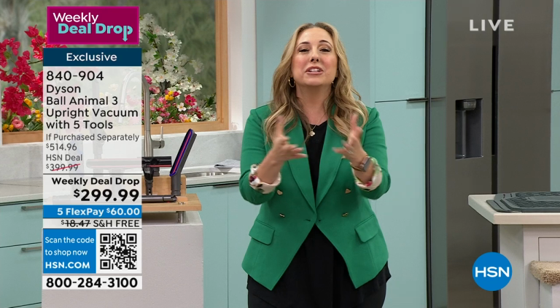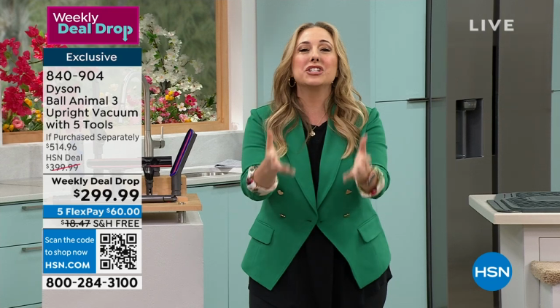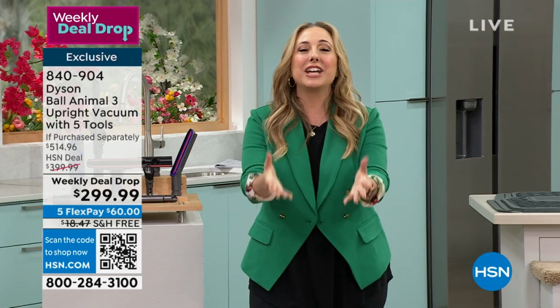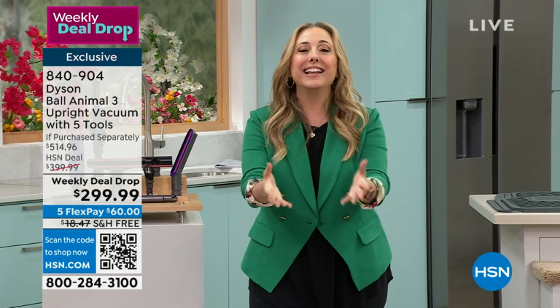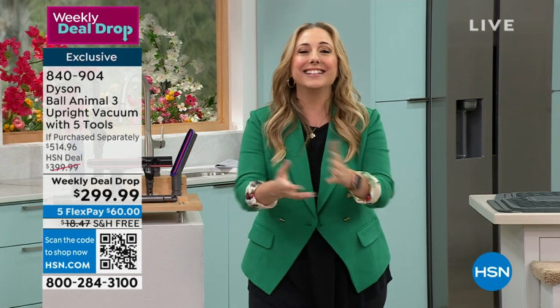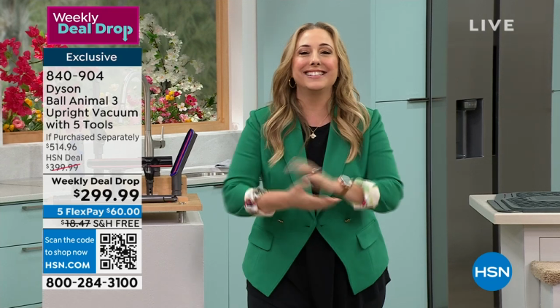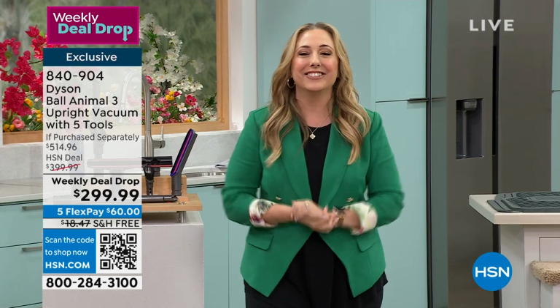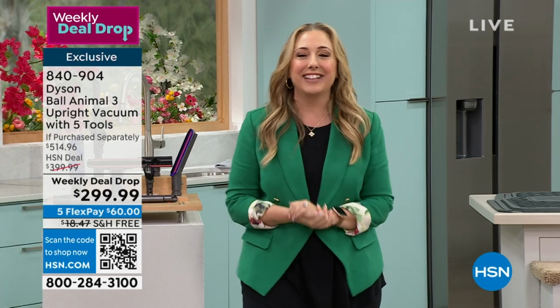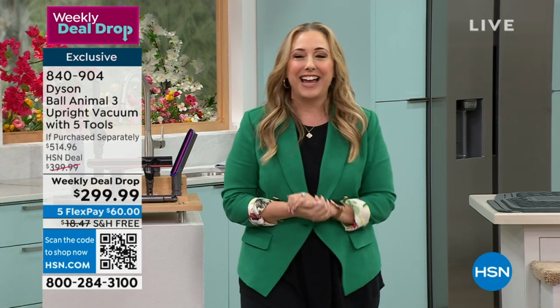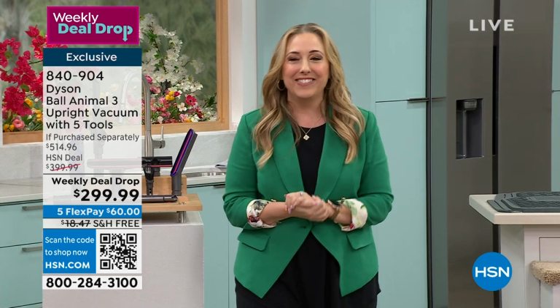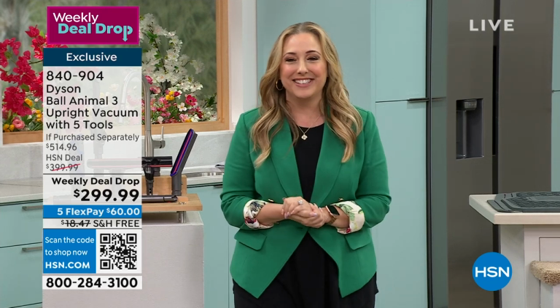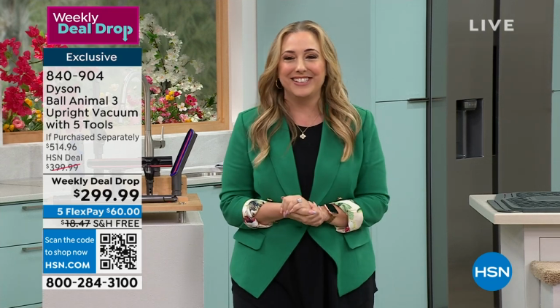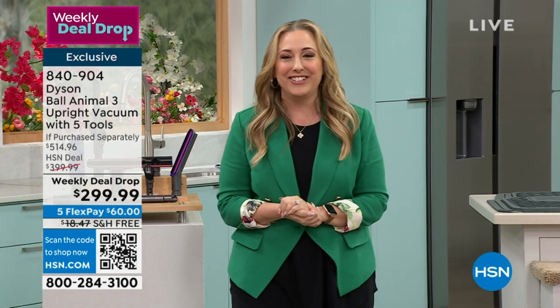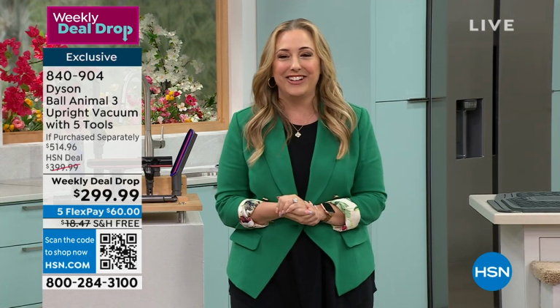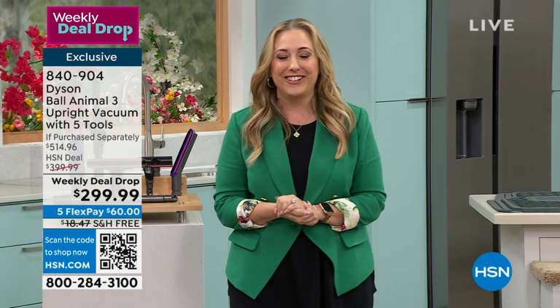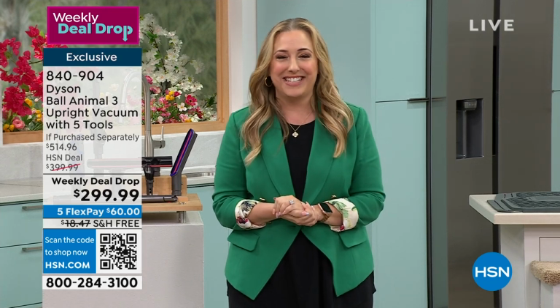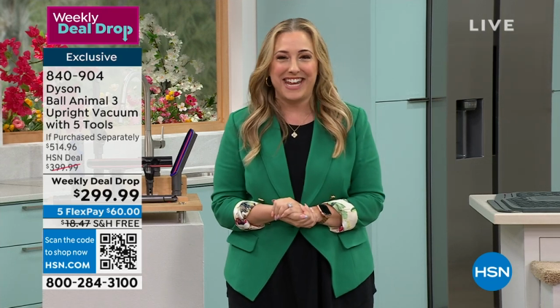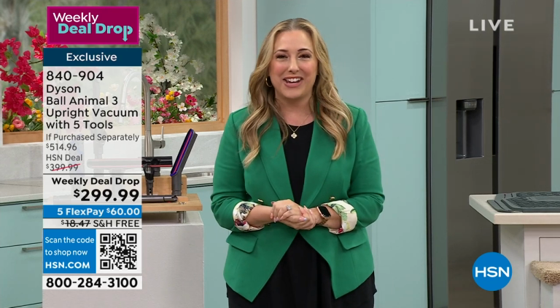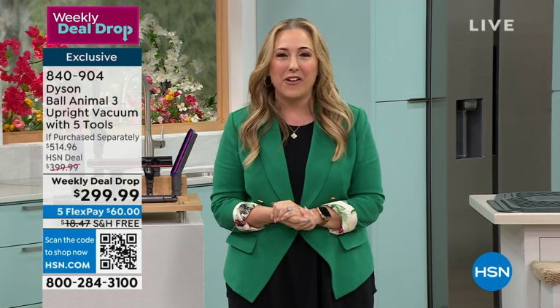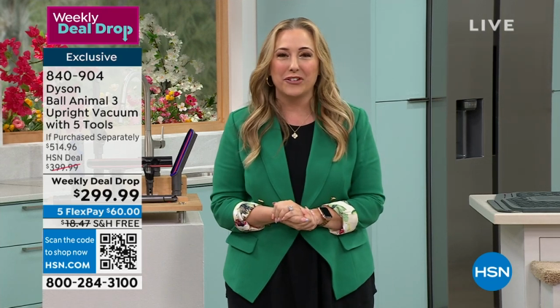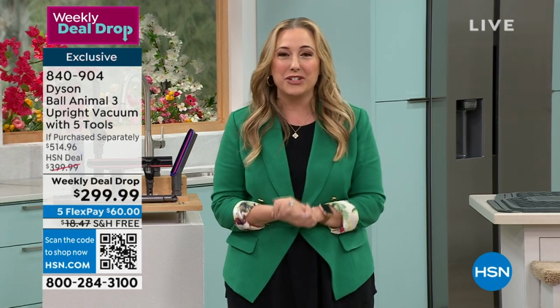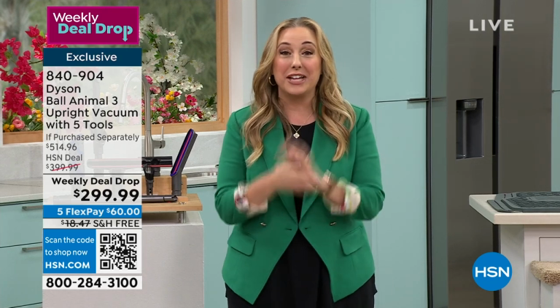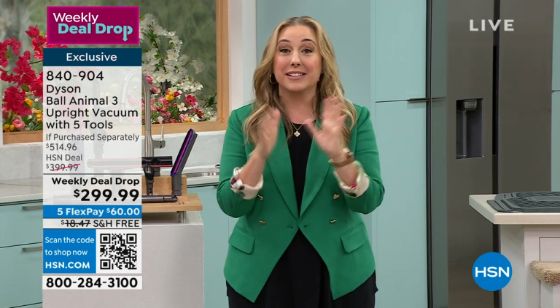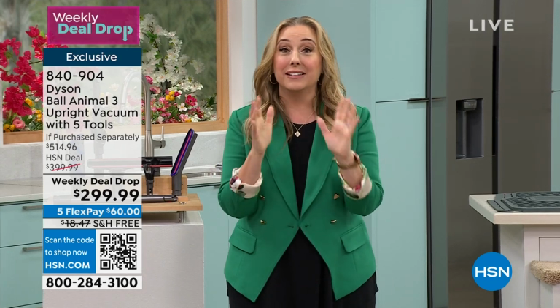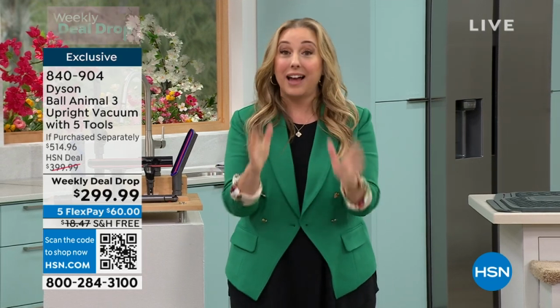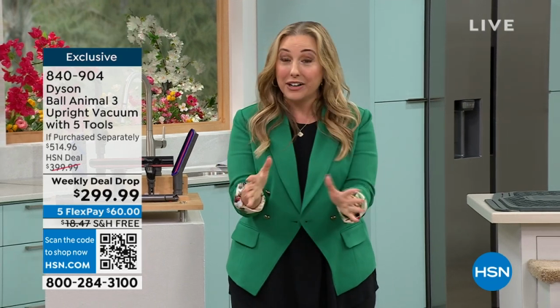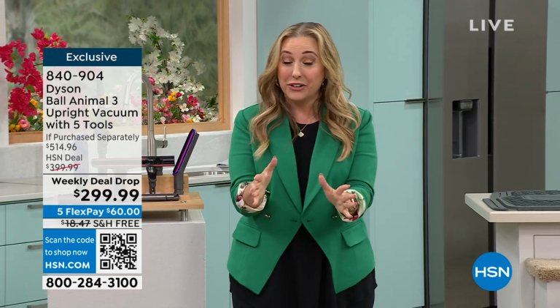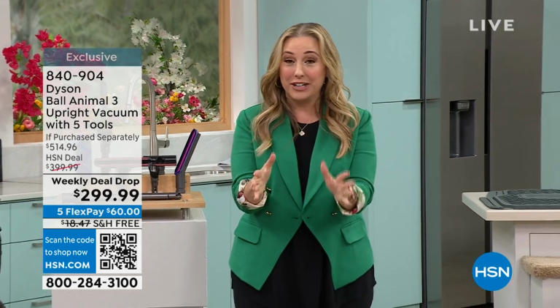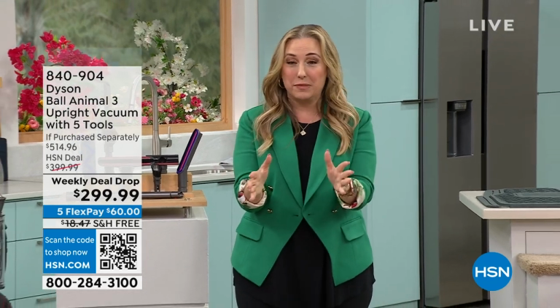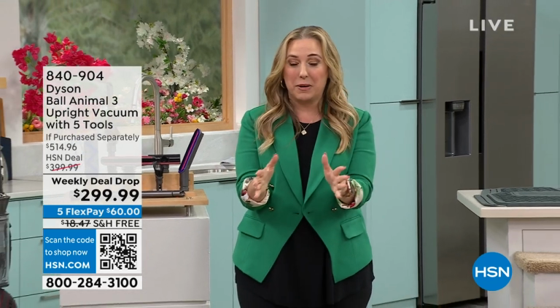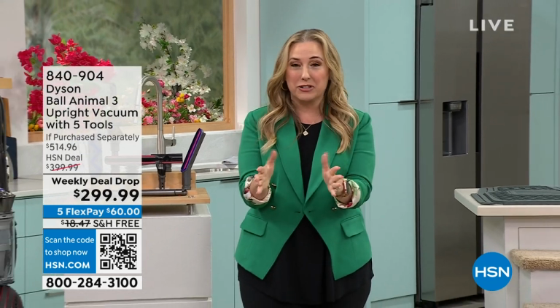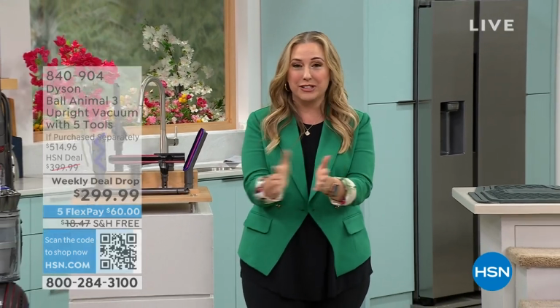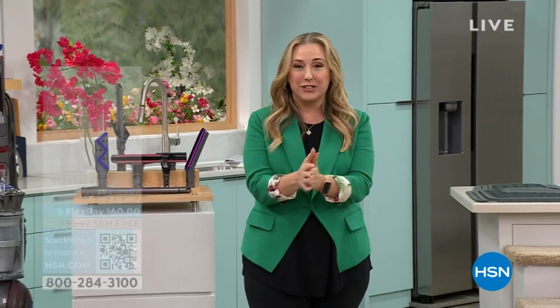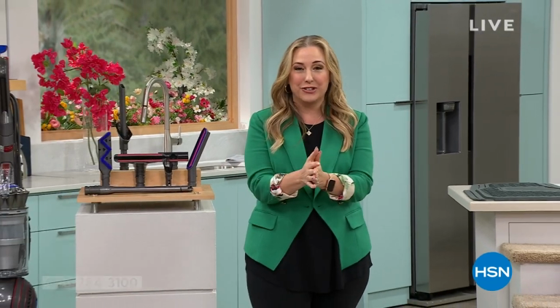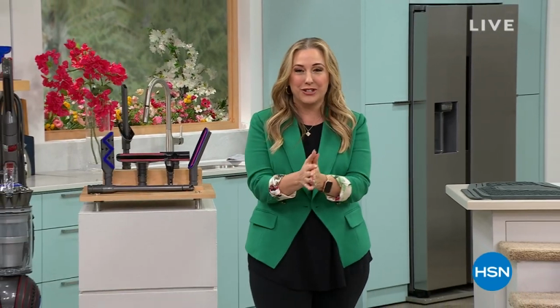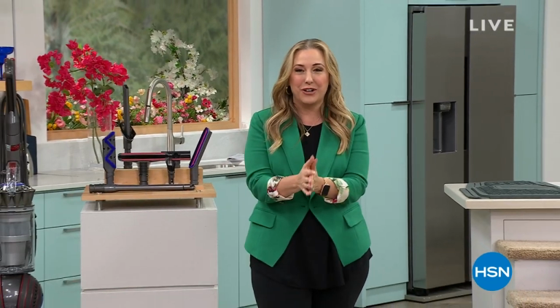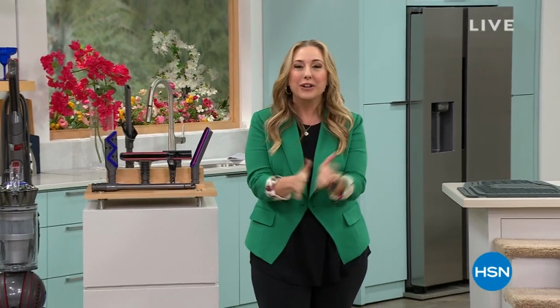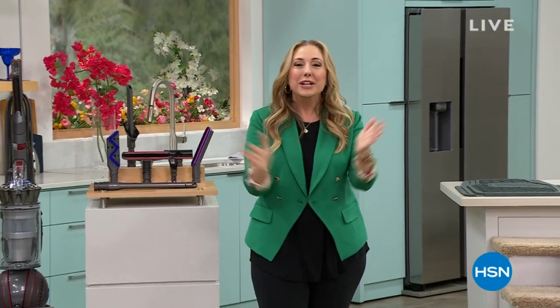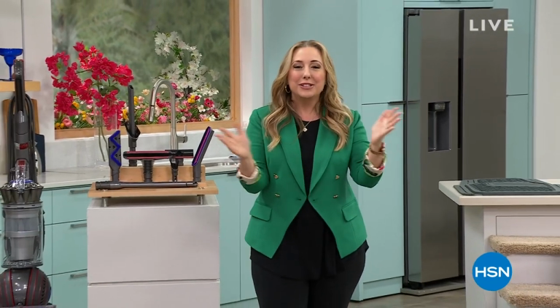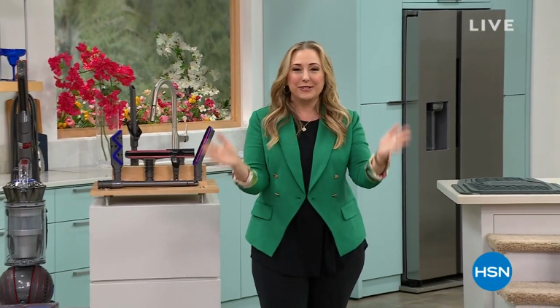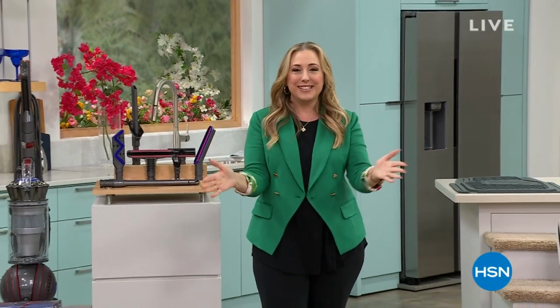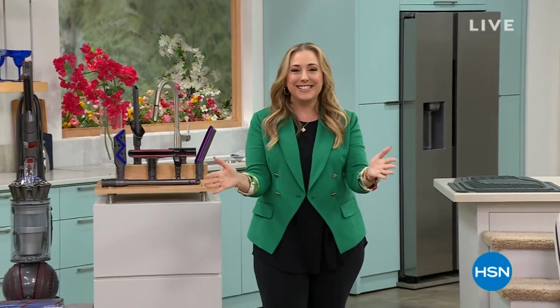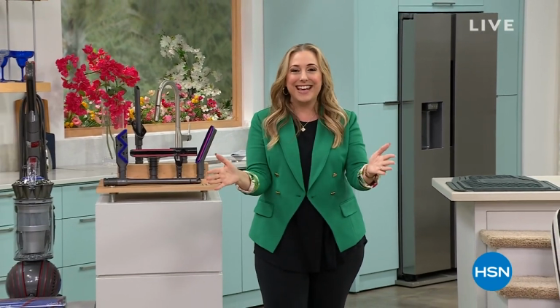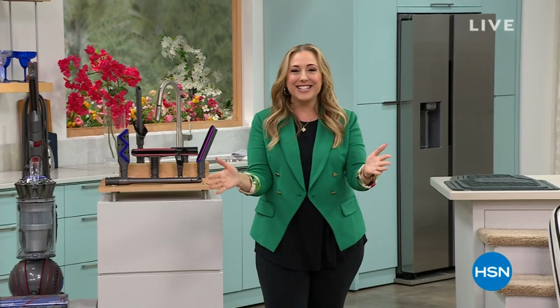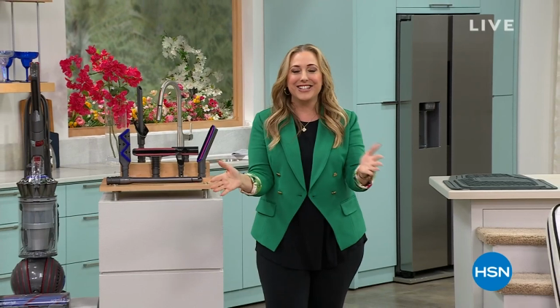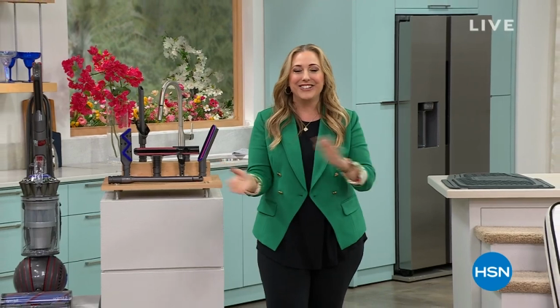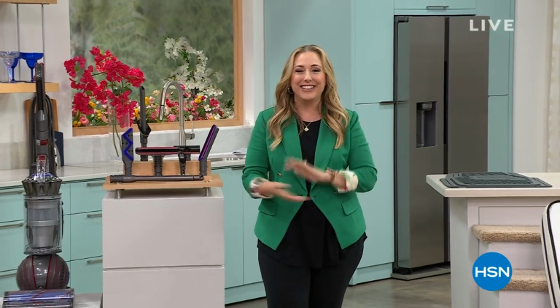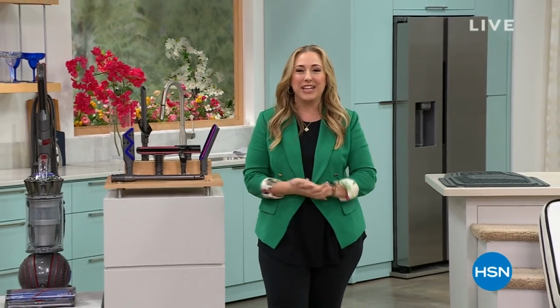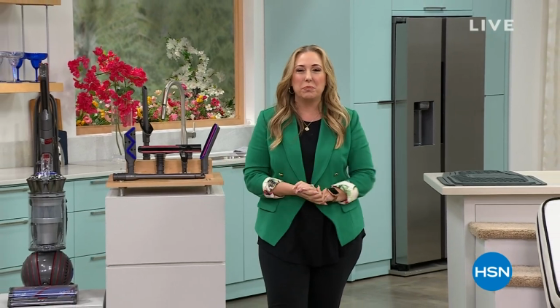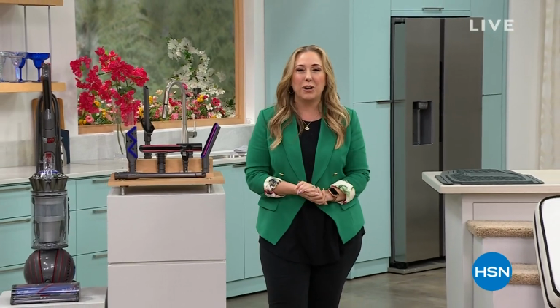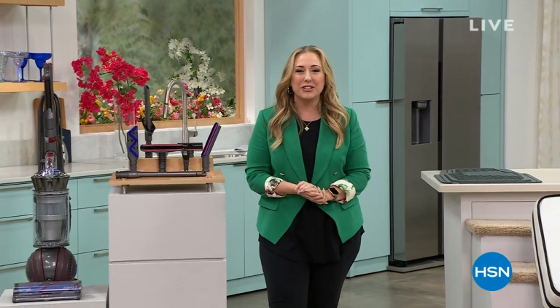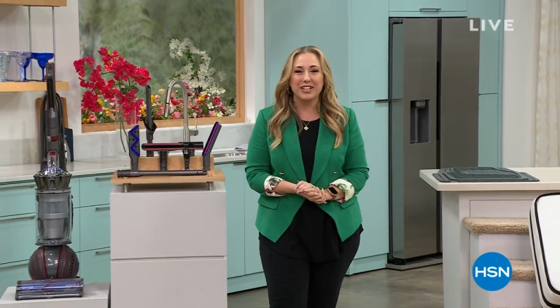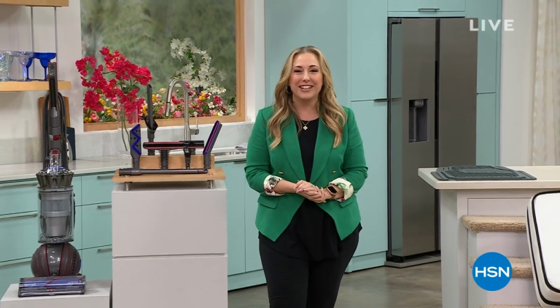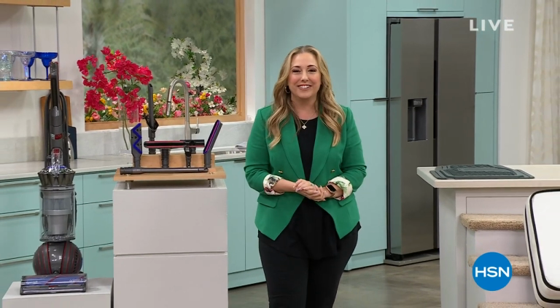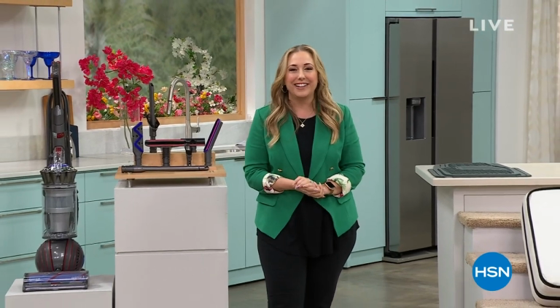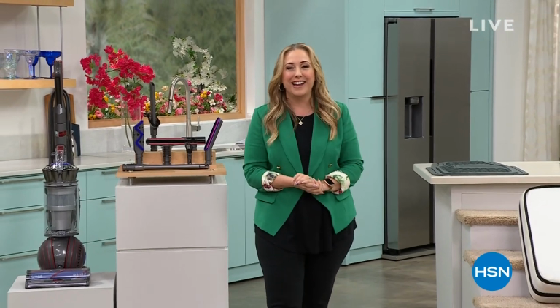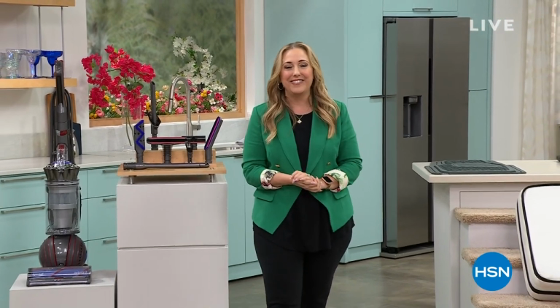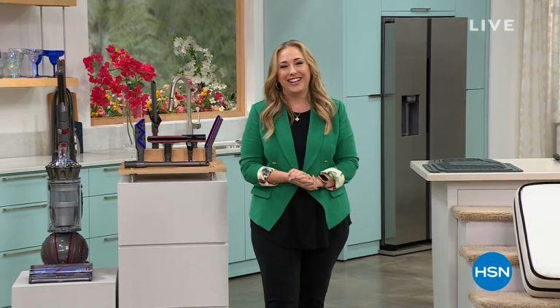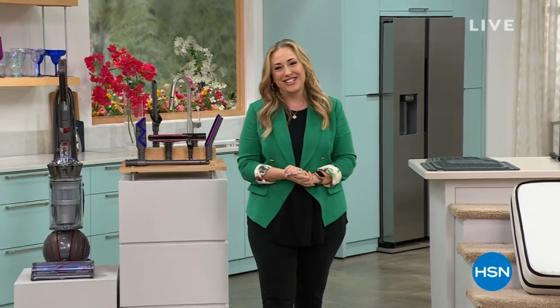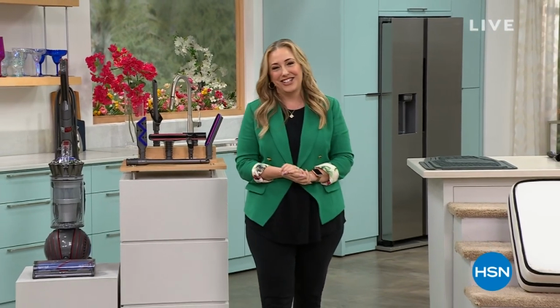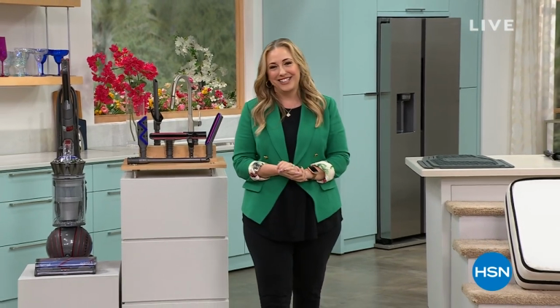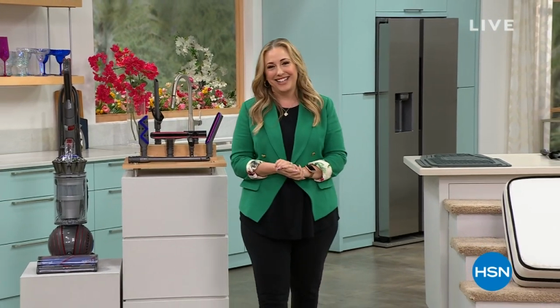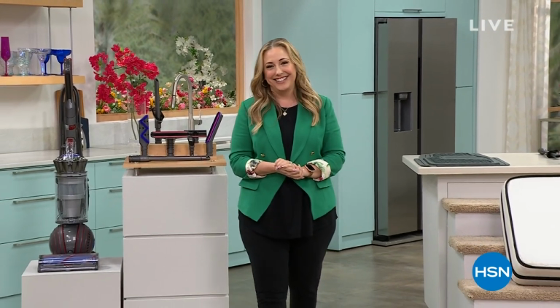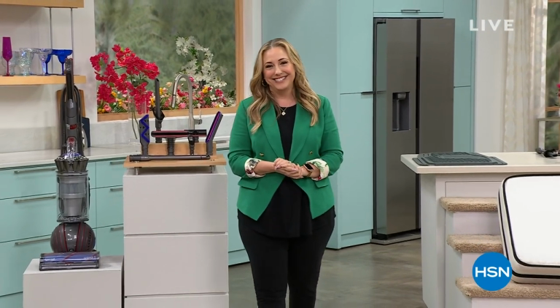Michelle is here live in the studio to take over. She has a lot of great specials at her show, so stay tuned and keep watching here live at HSN.